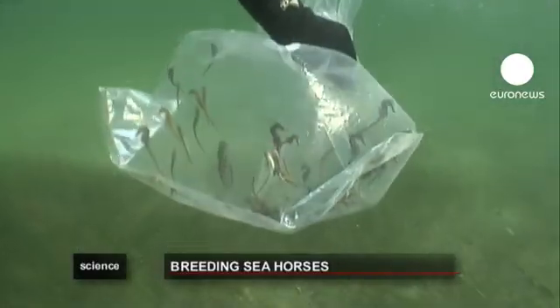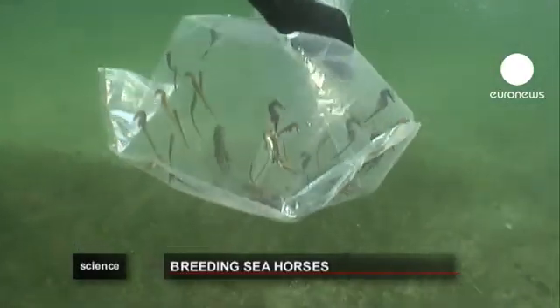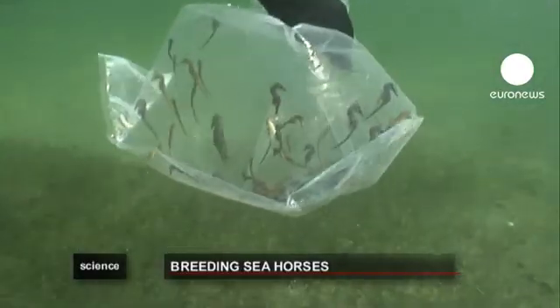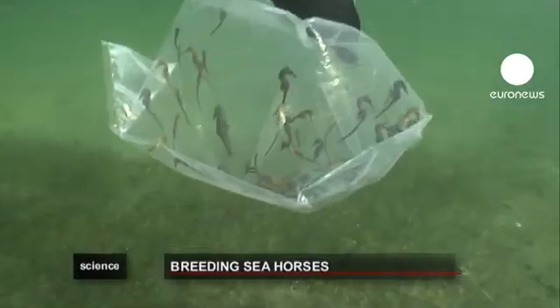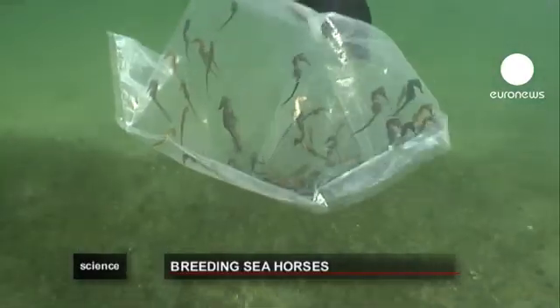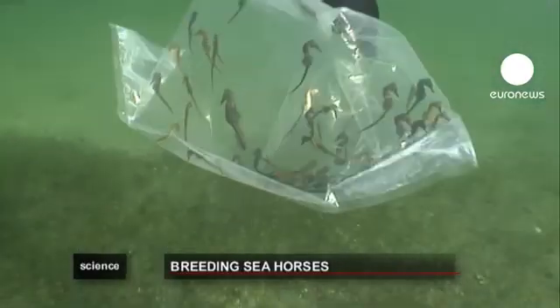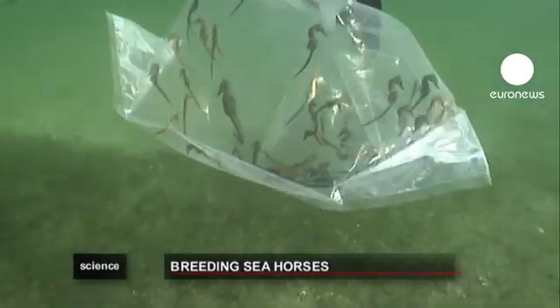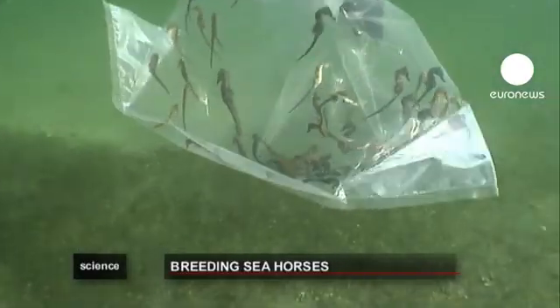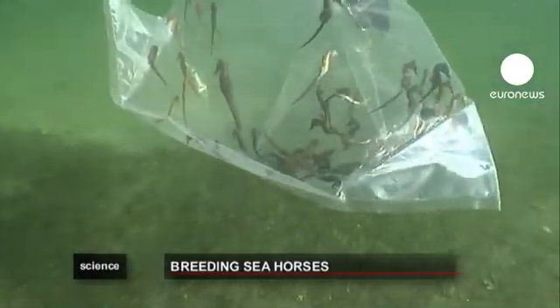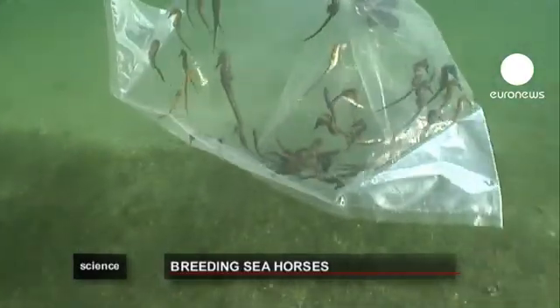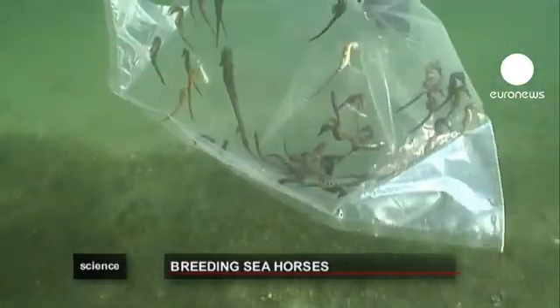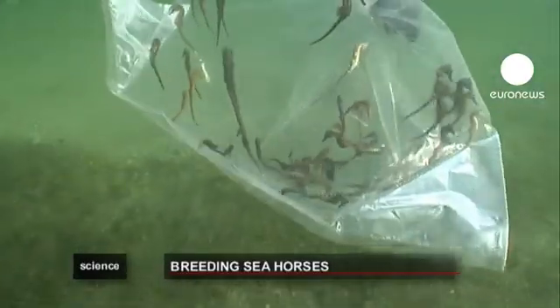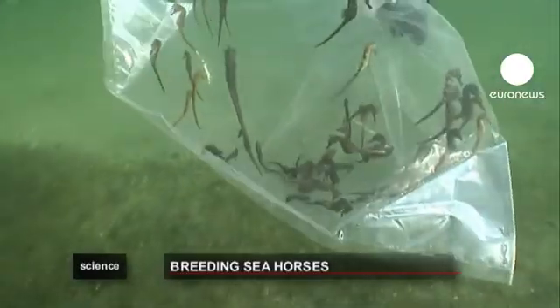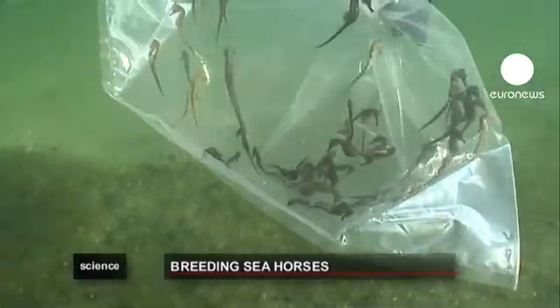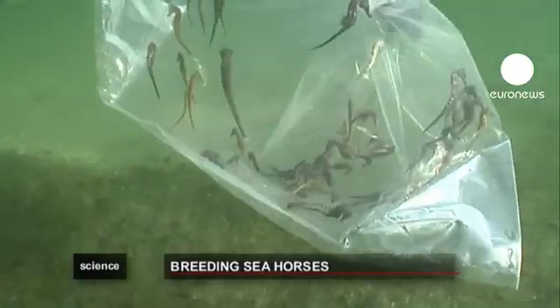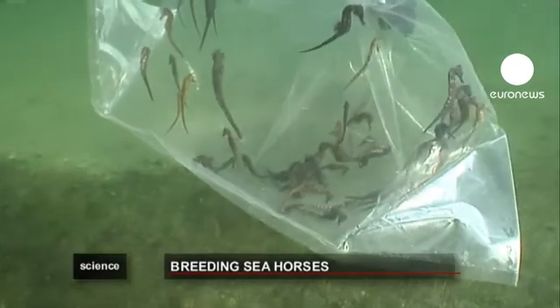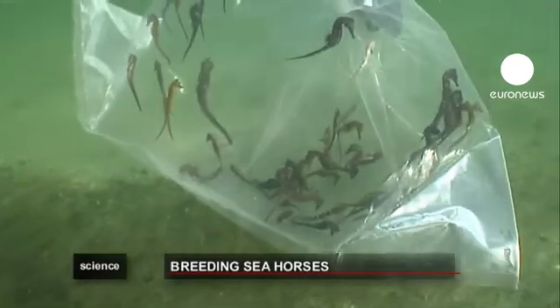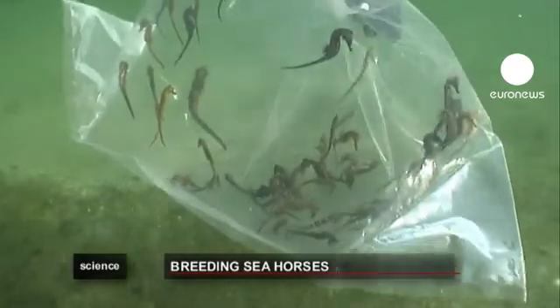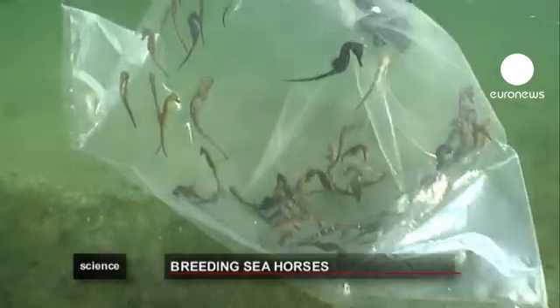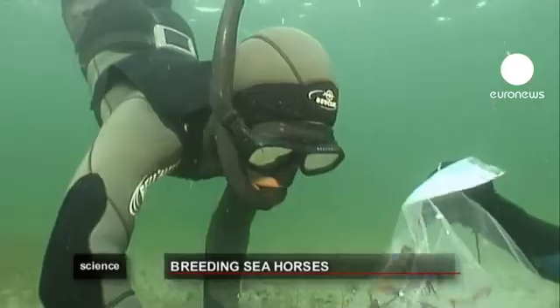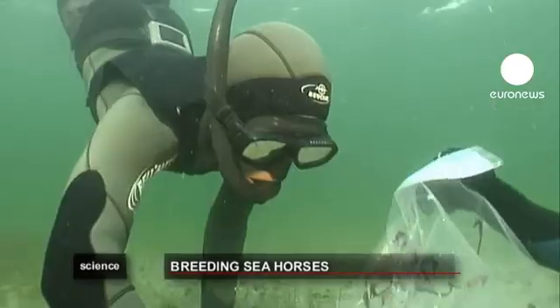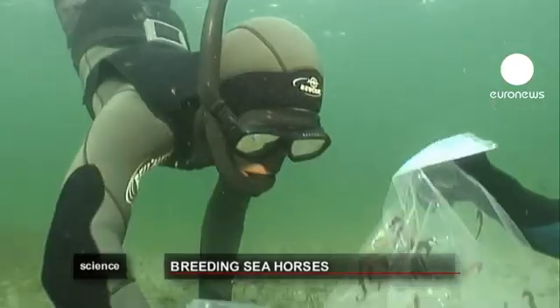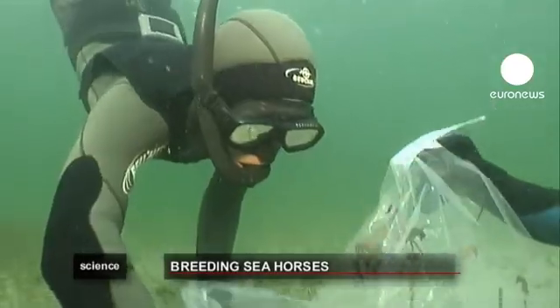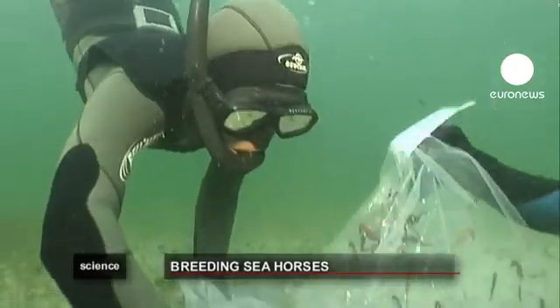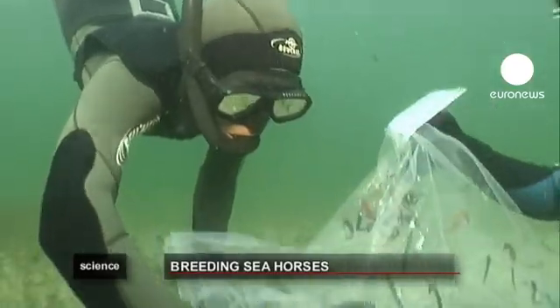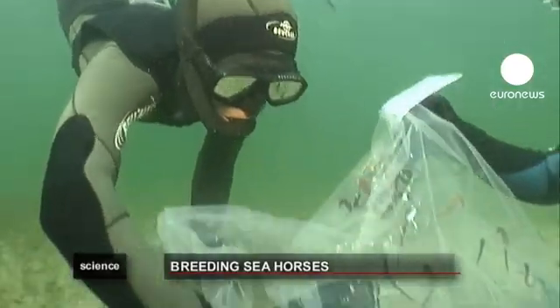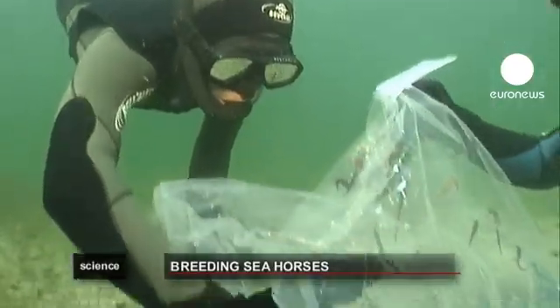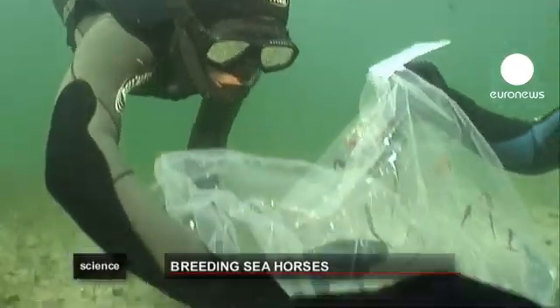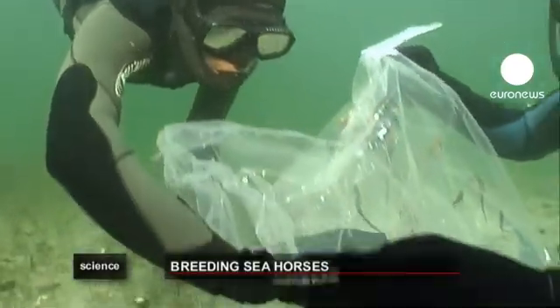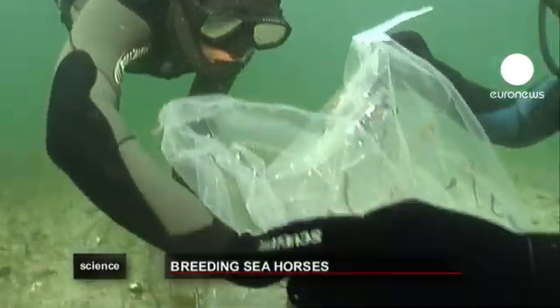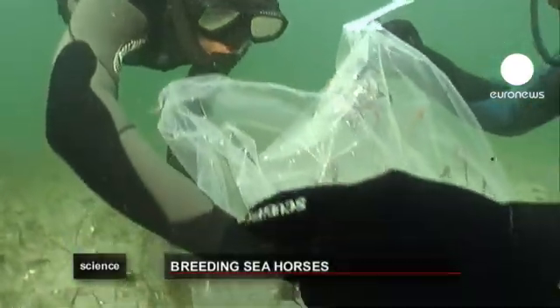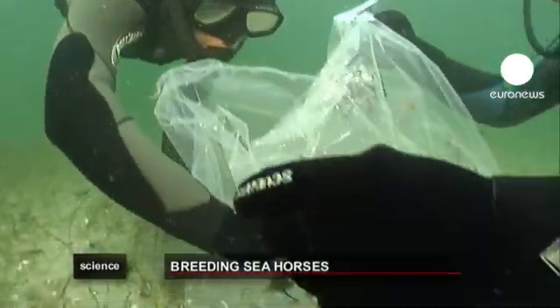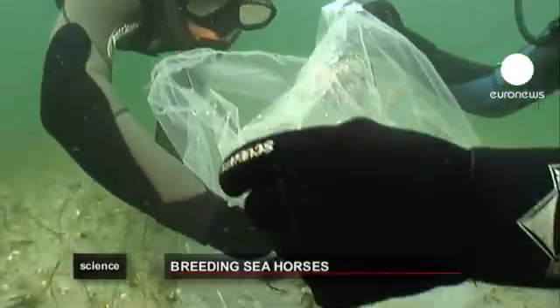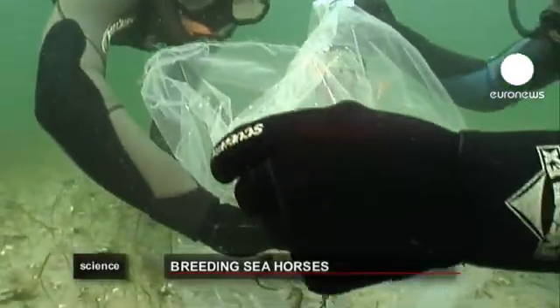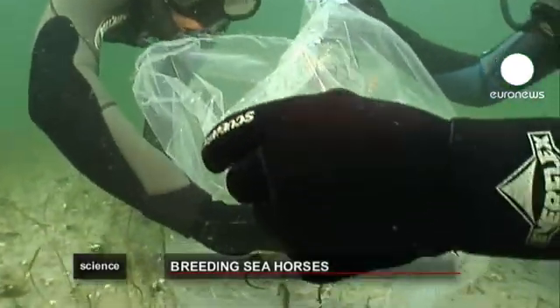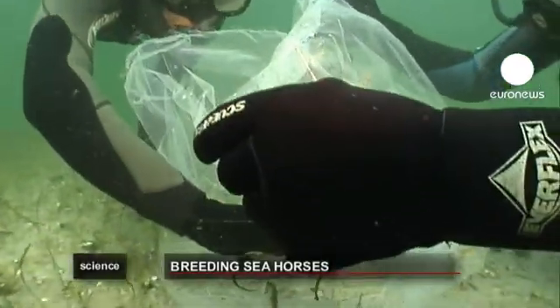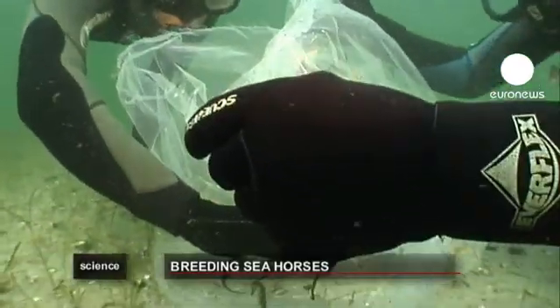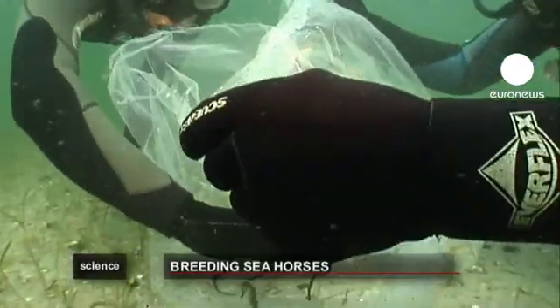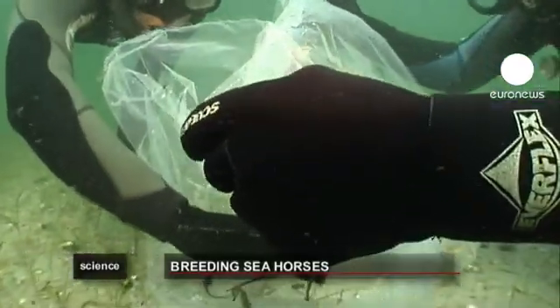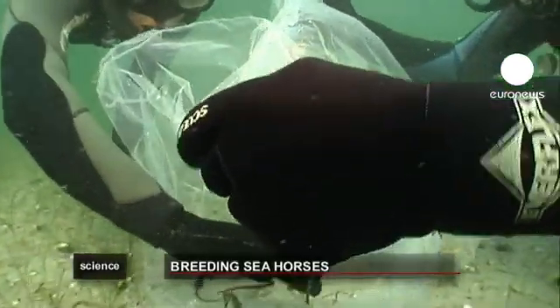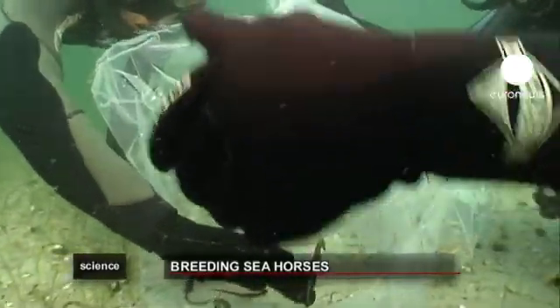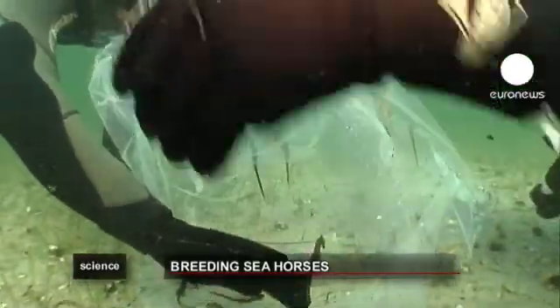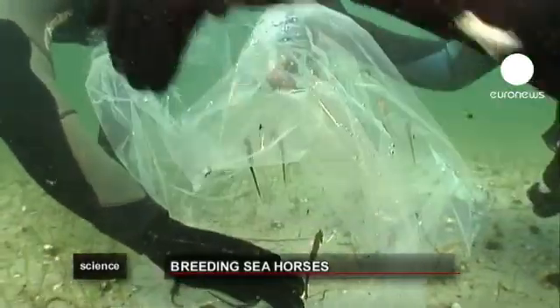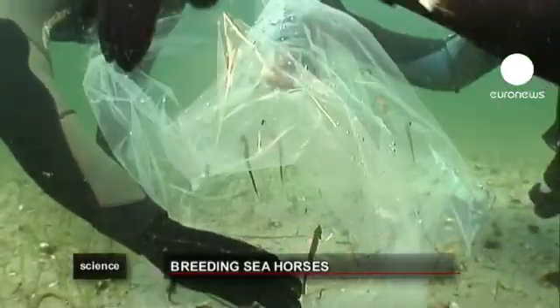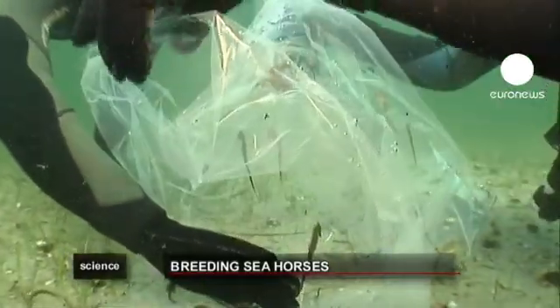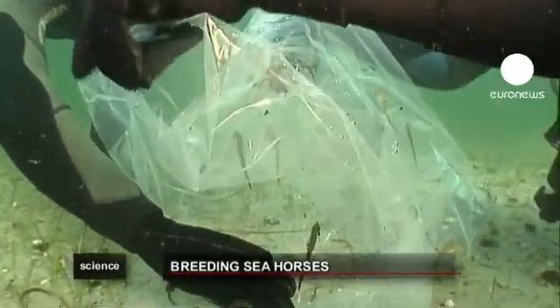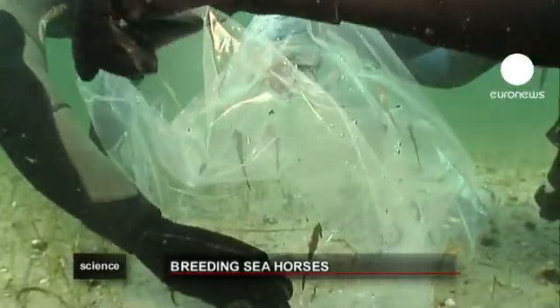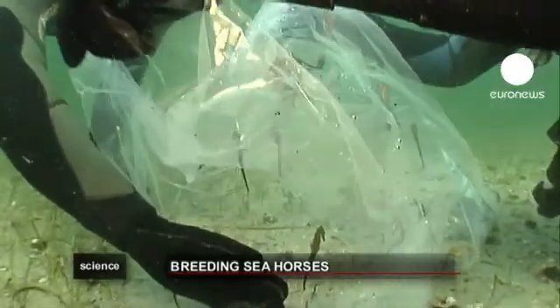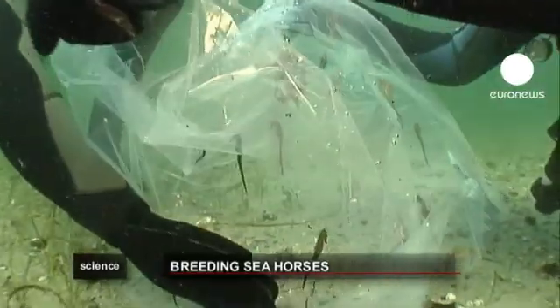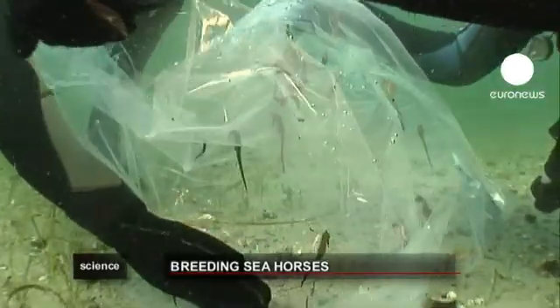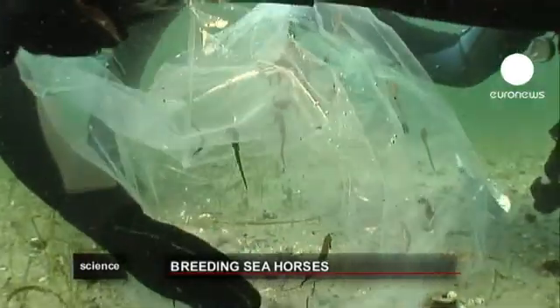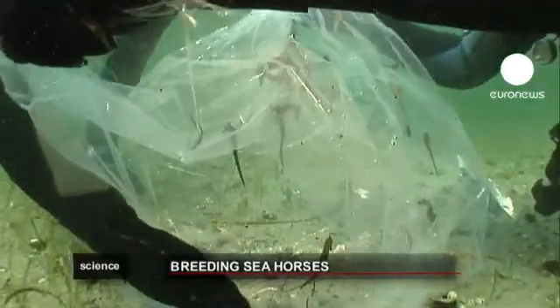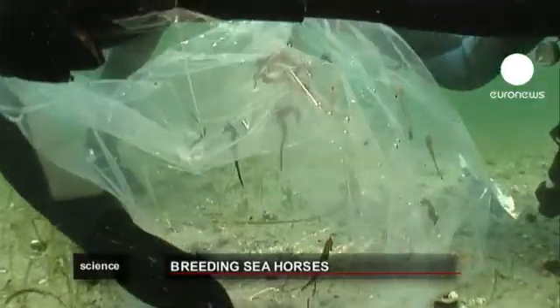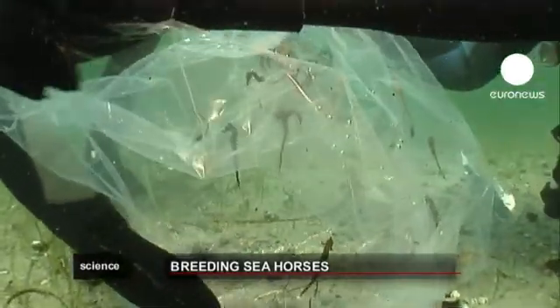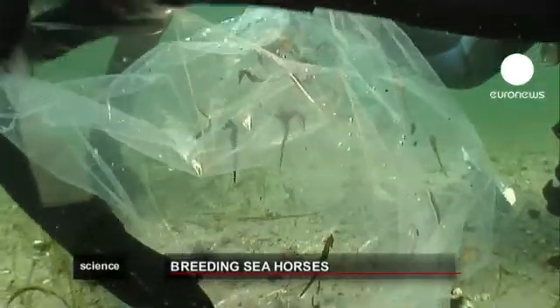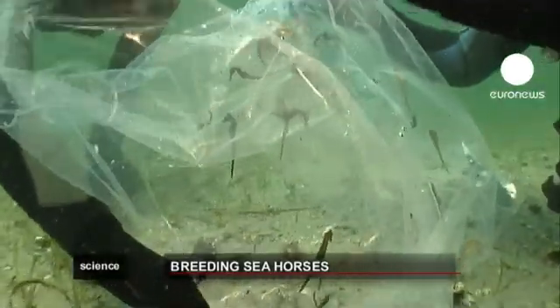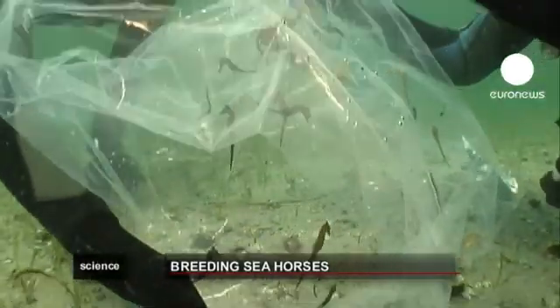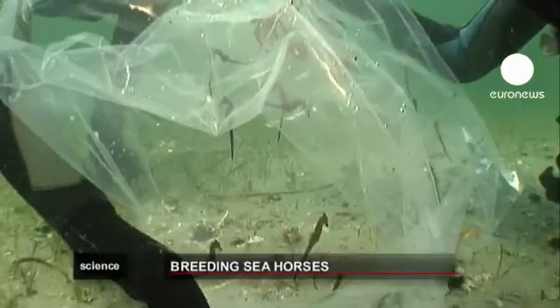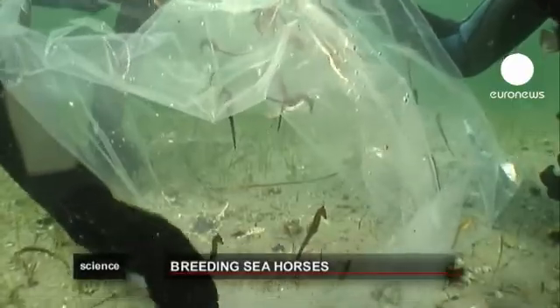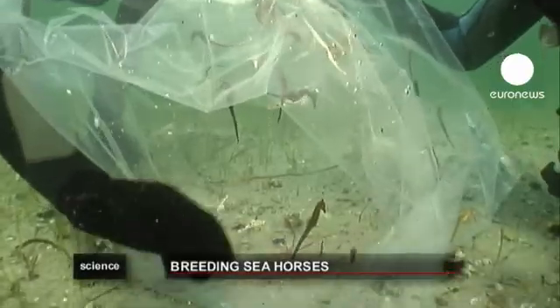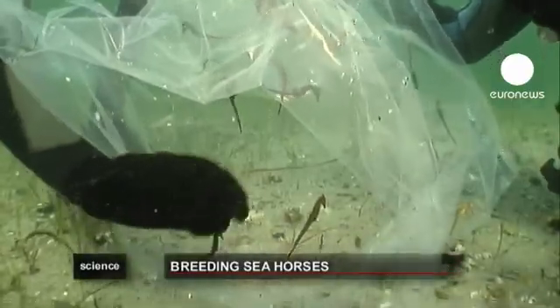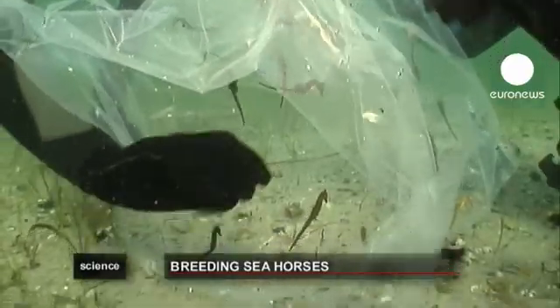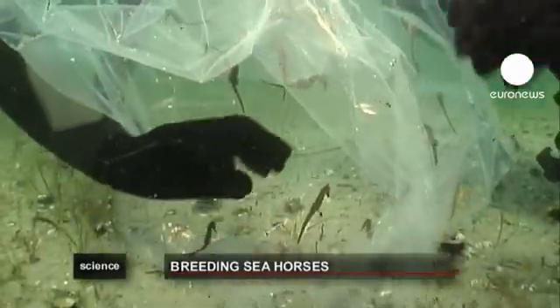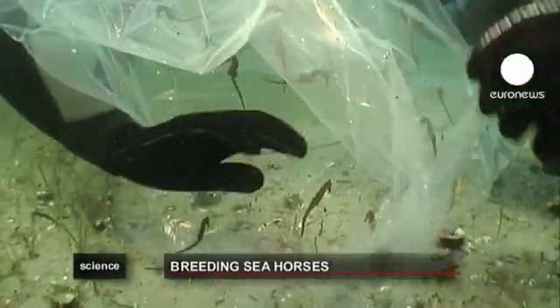A researcher will follow their release, gathering information about the intriguing little creatures, many species of which are sadly endangered.